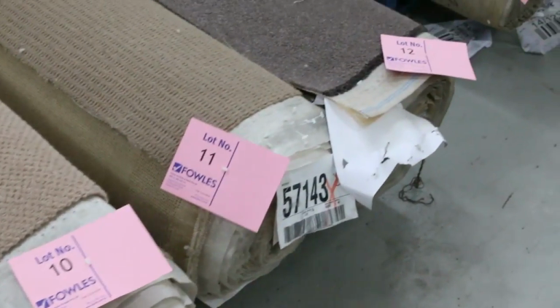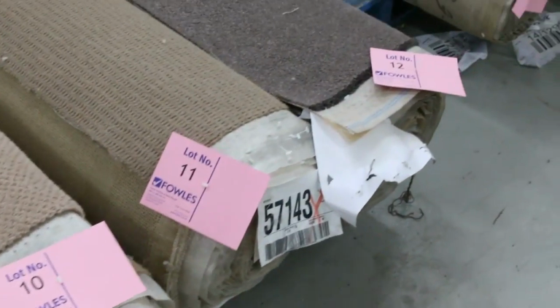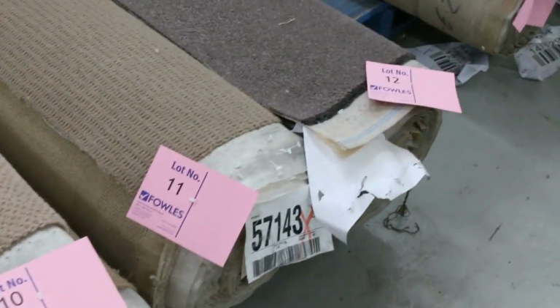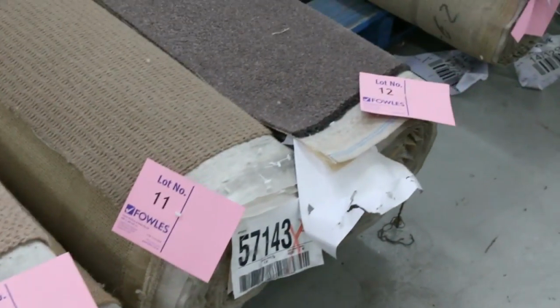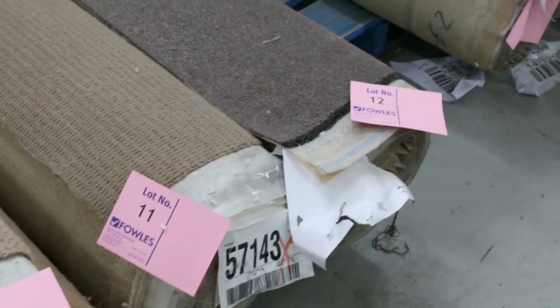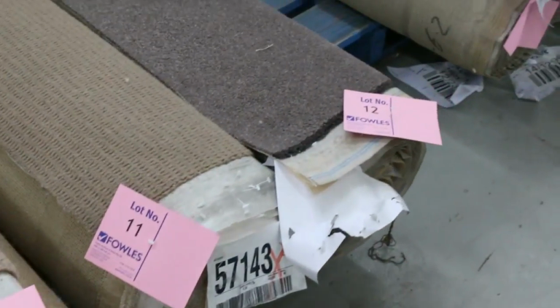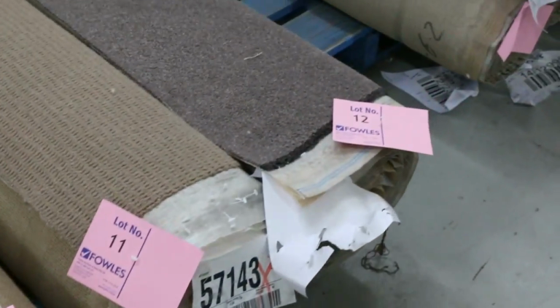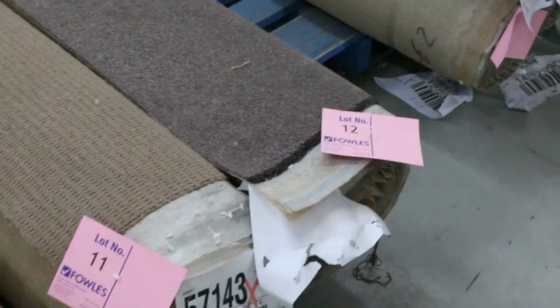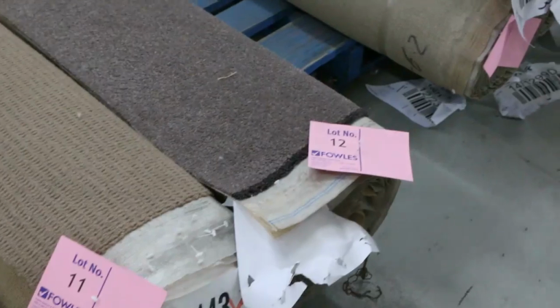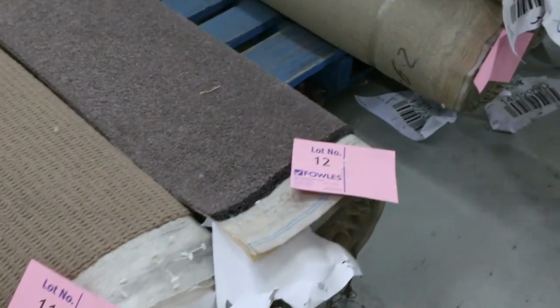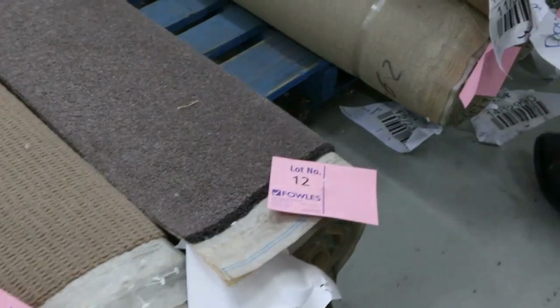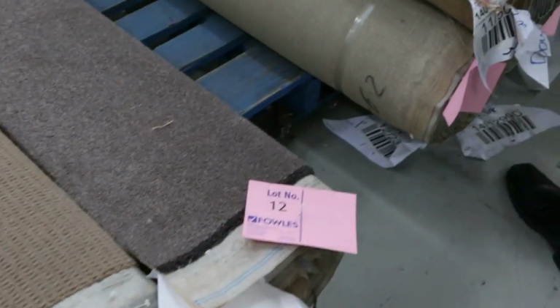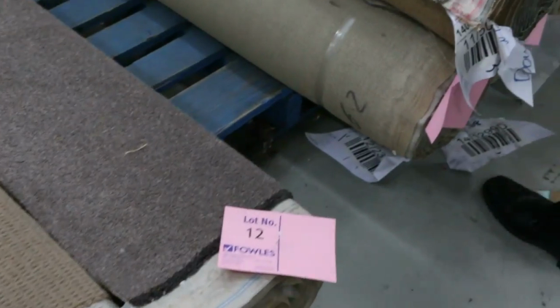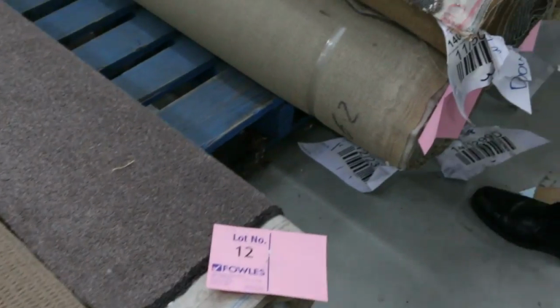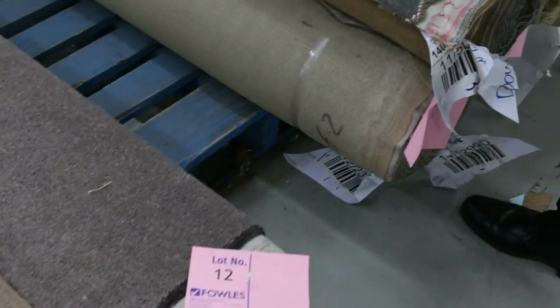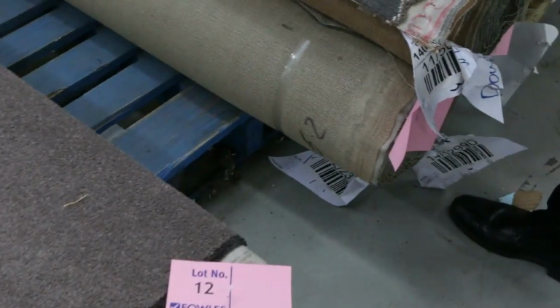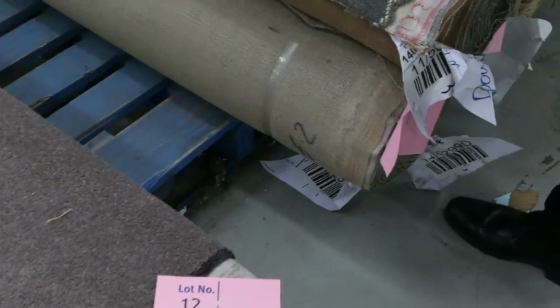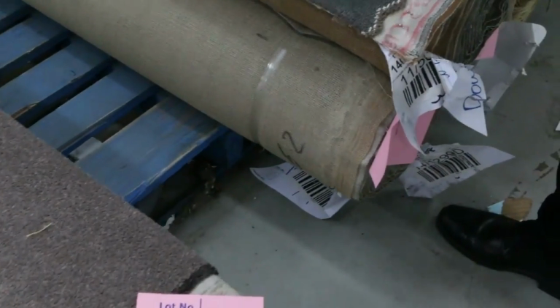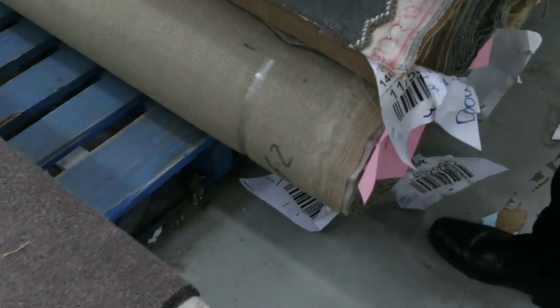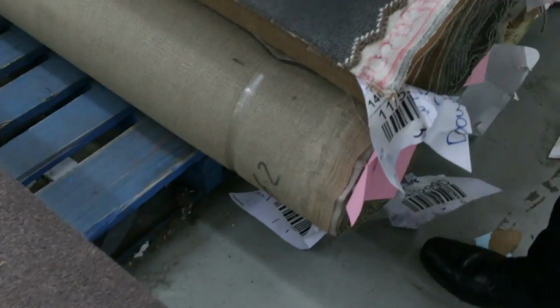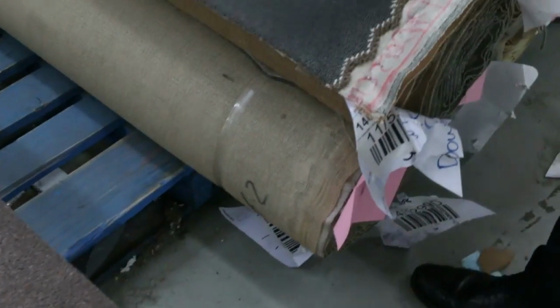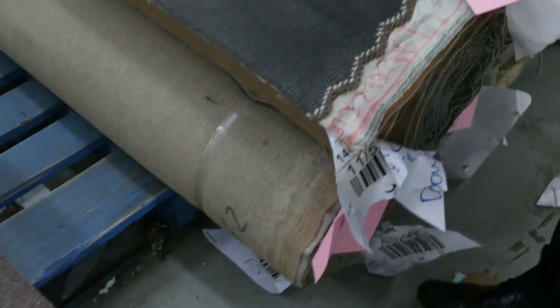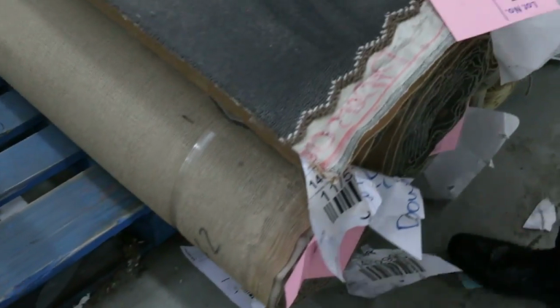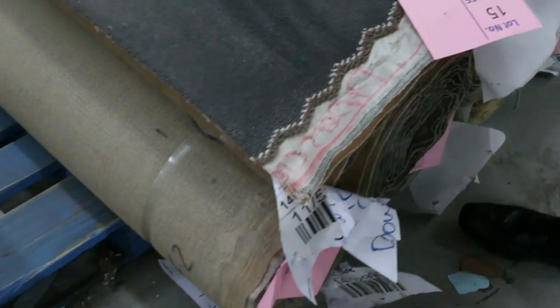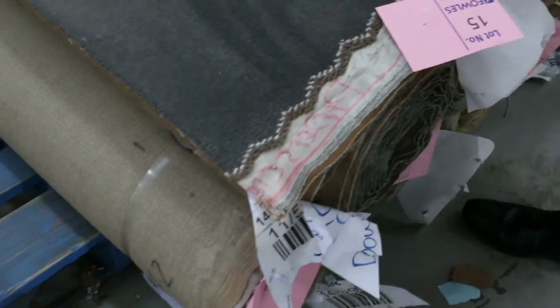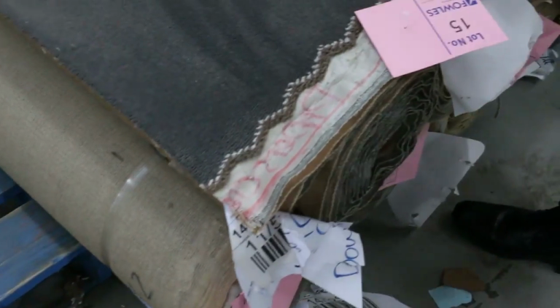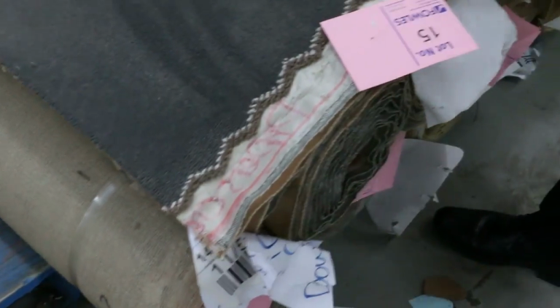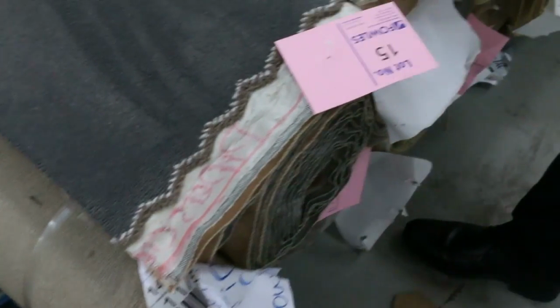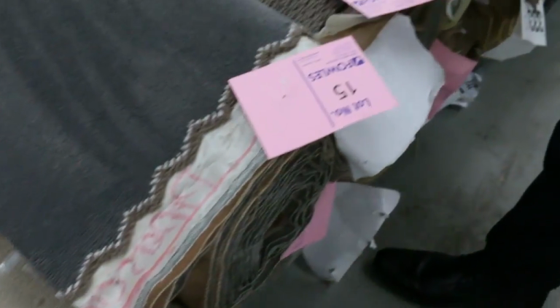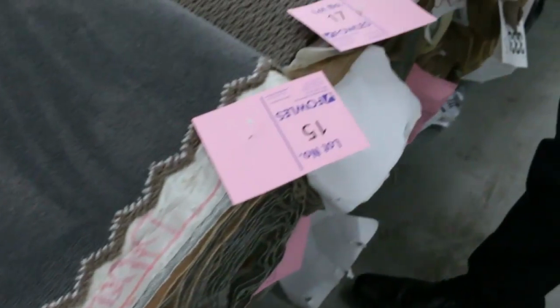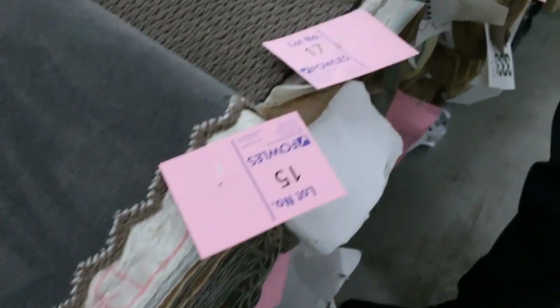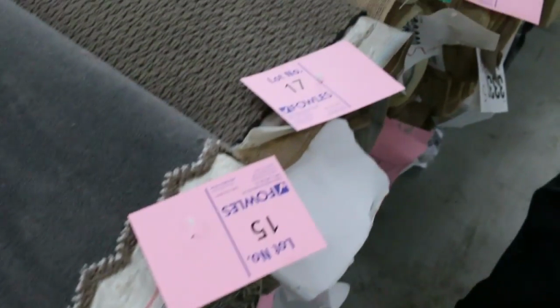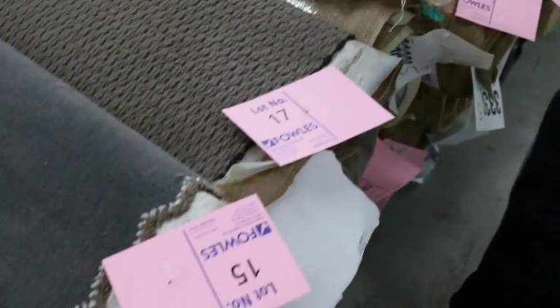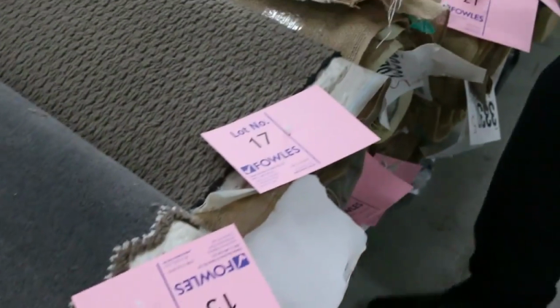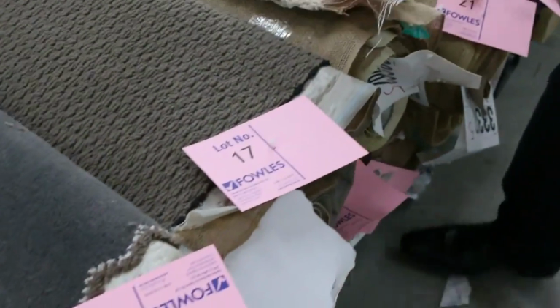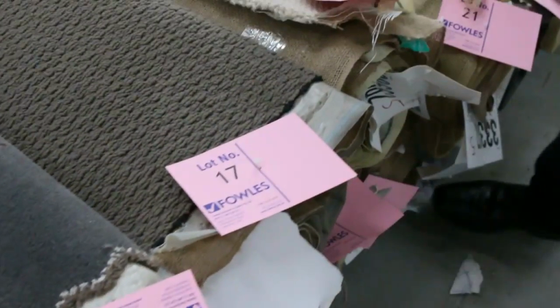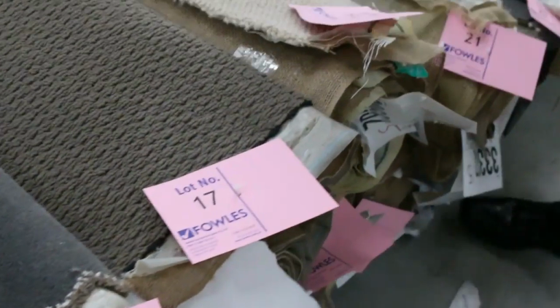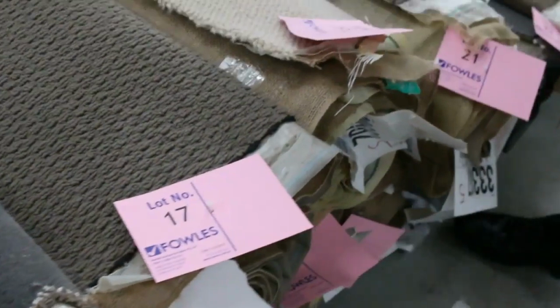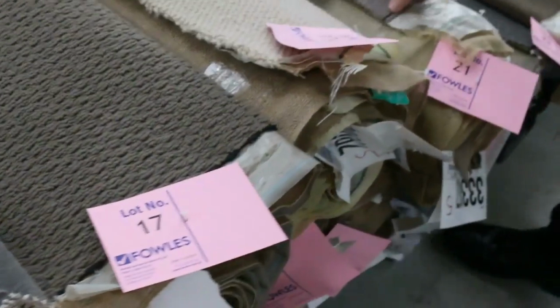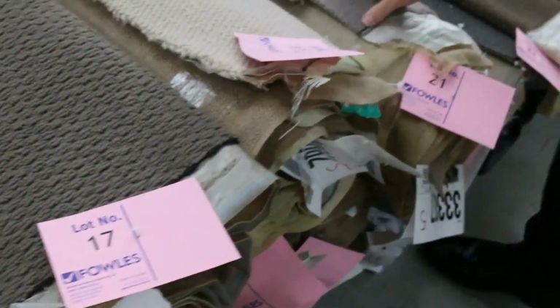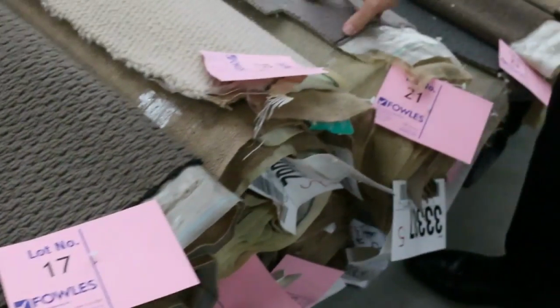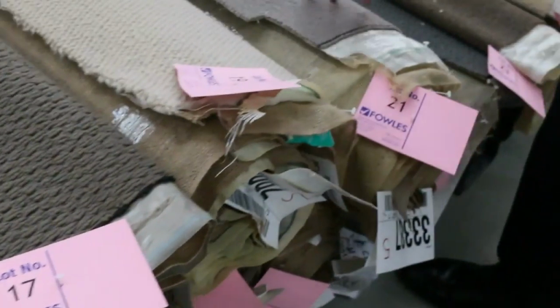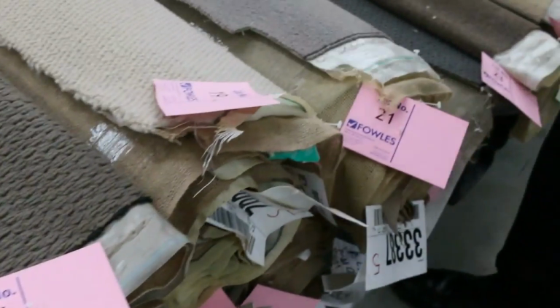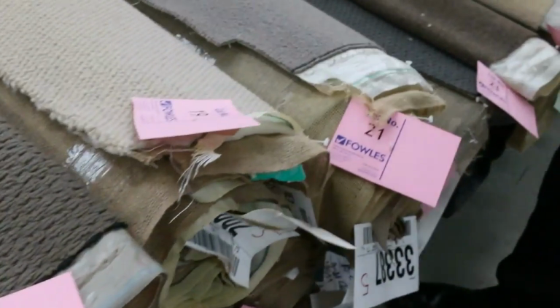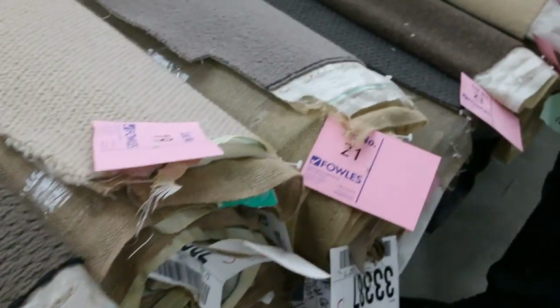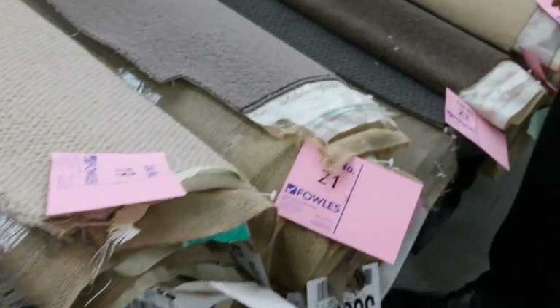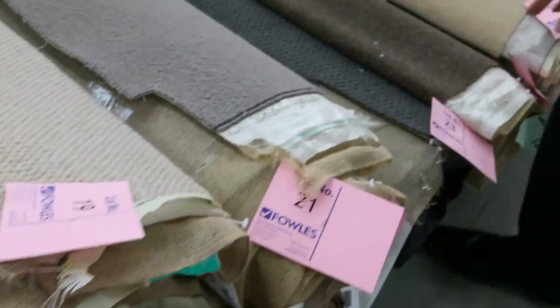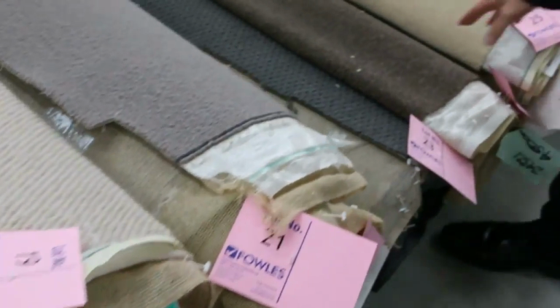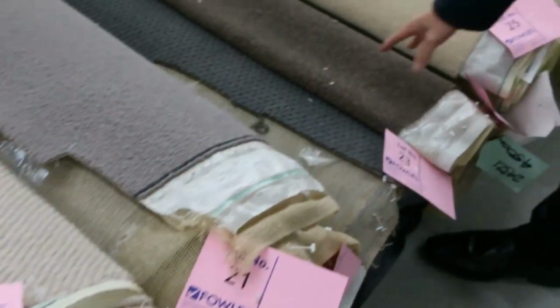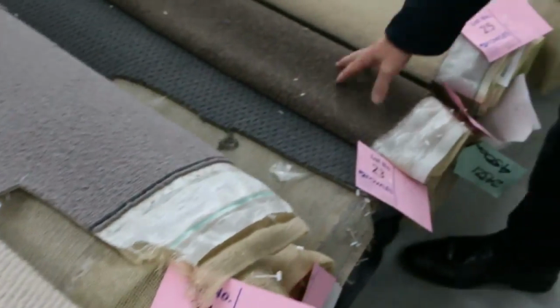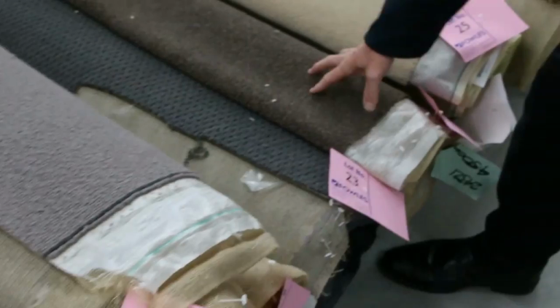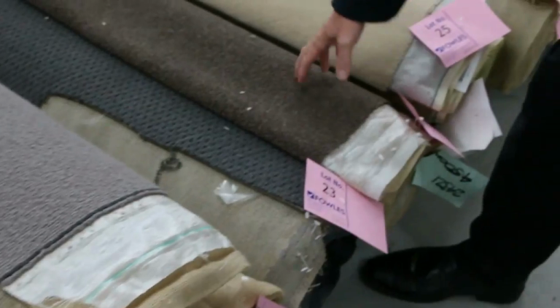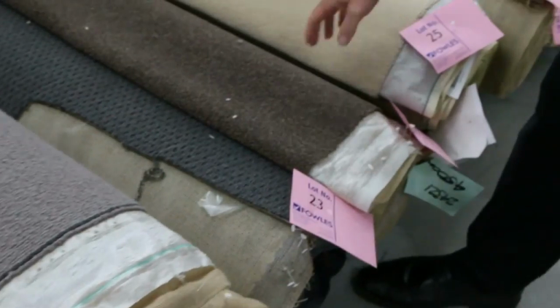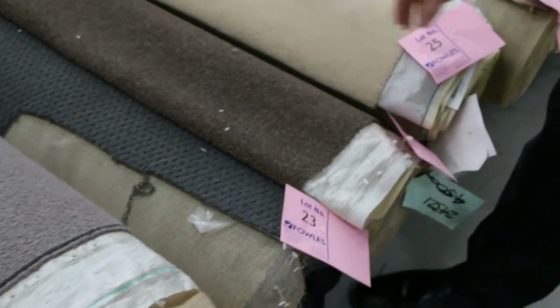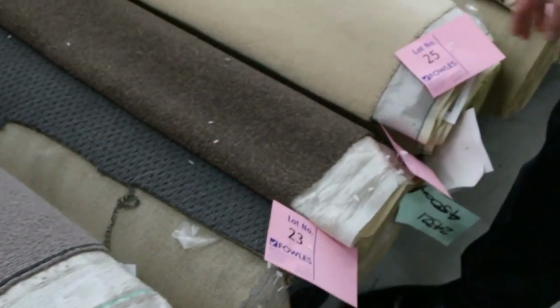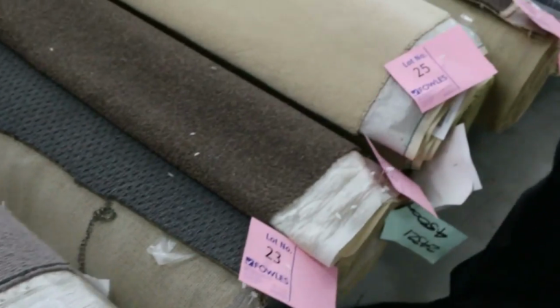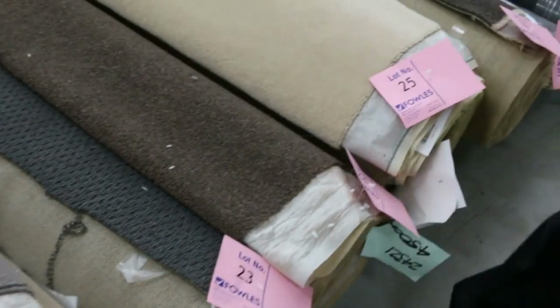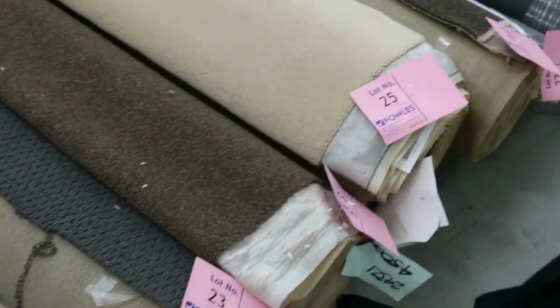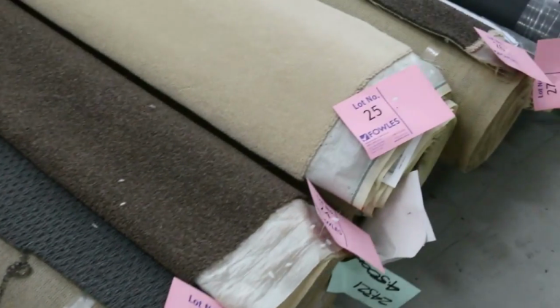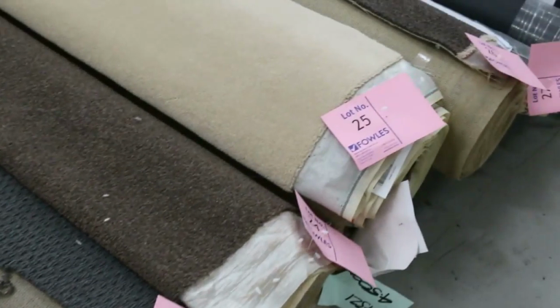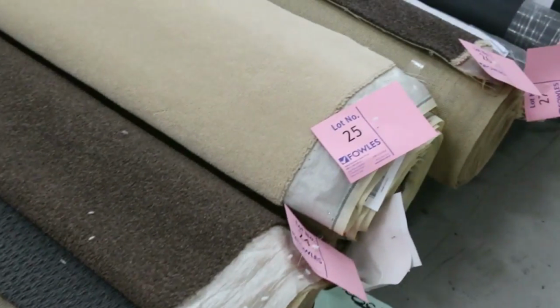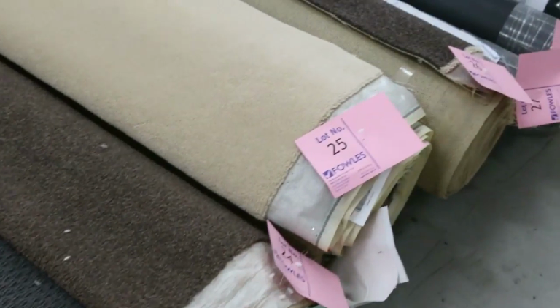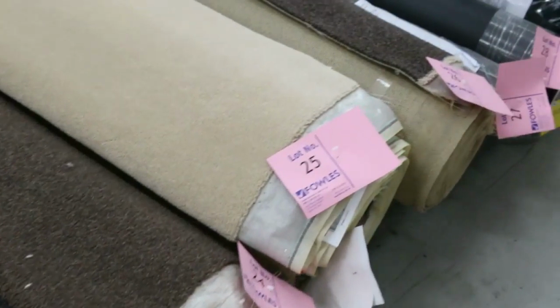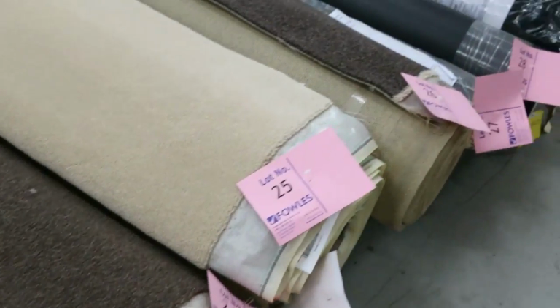We've got some really nice plush piles there in the grey, some nice loop piles here in the dark brown, some wools, some twist piles there. You name it, it's all there.